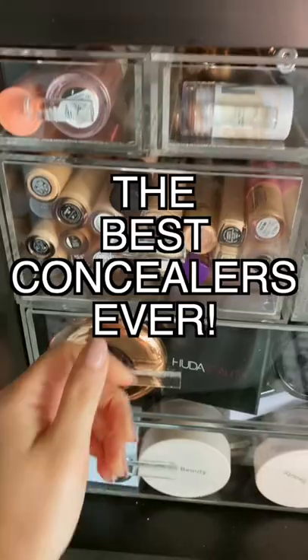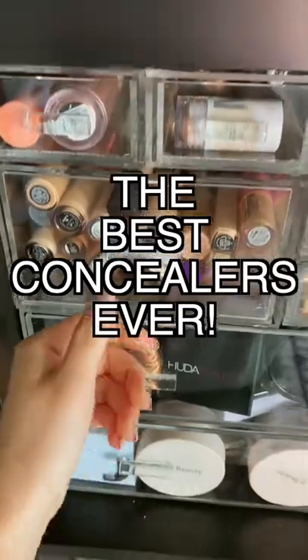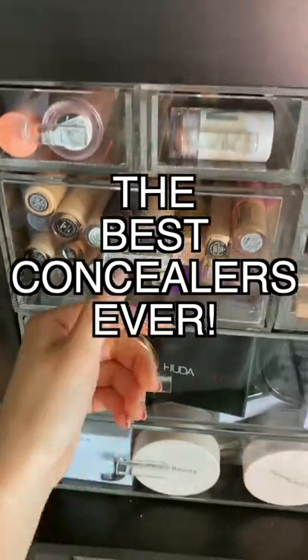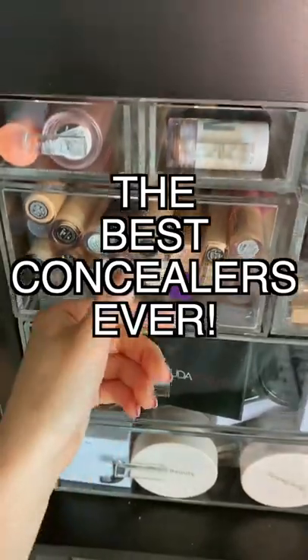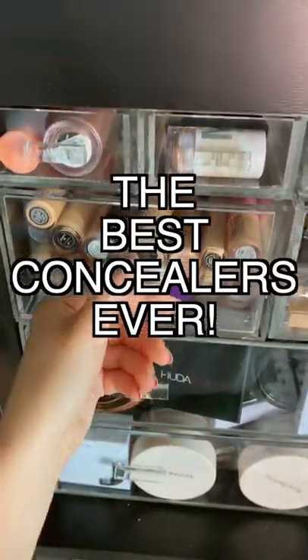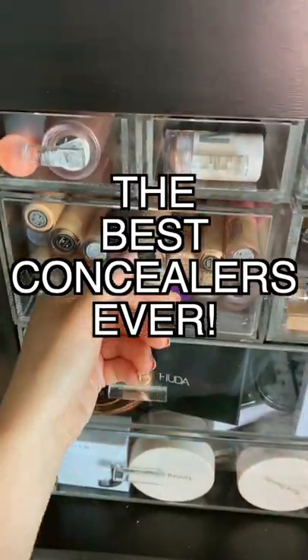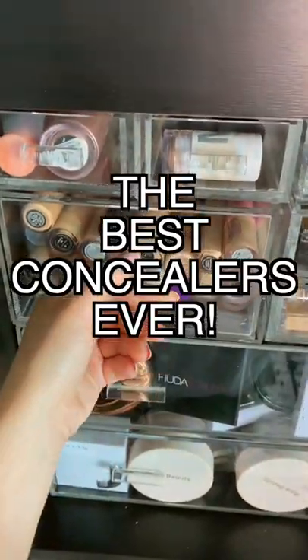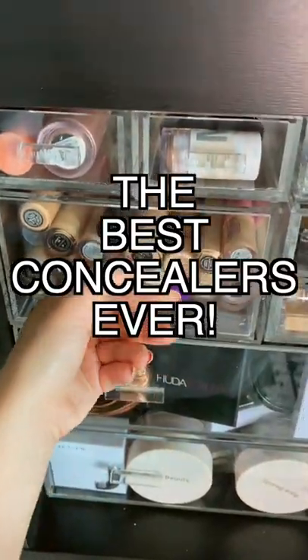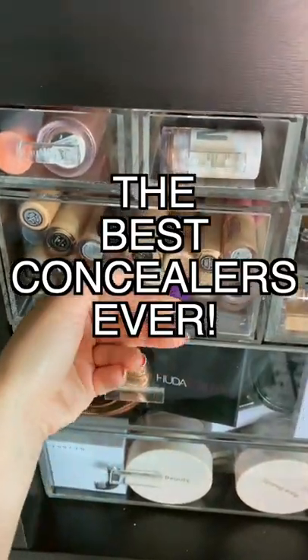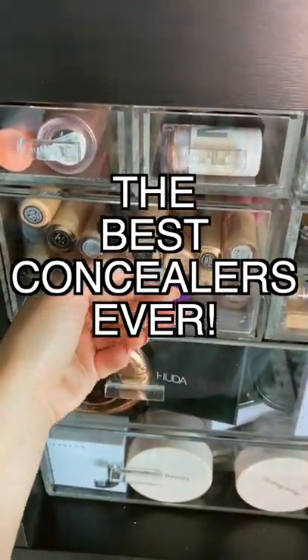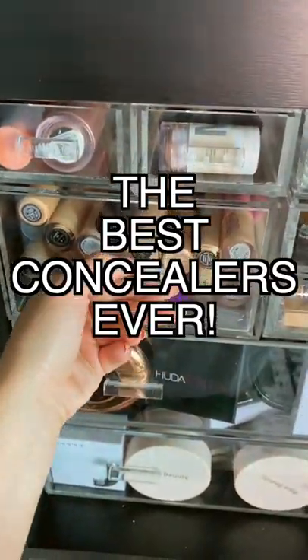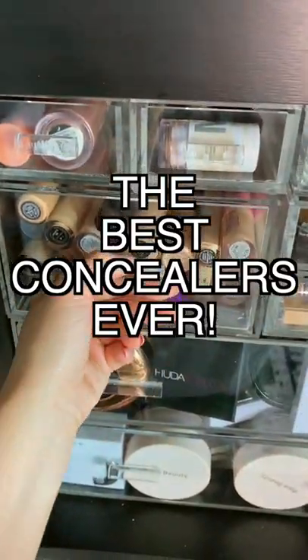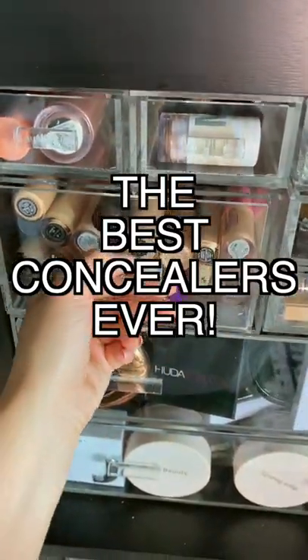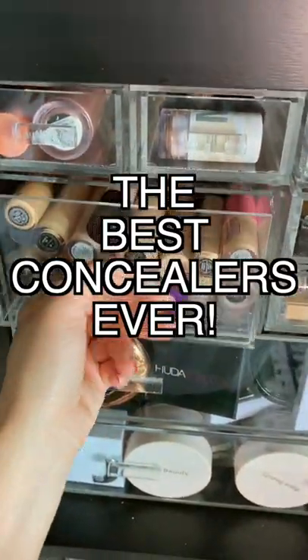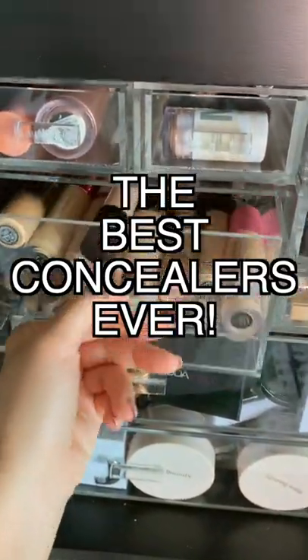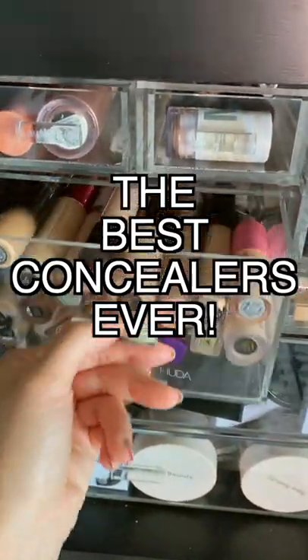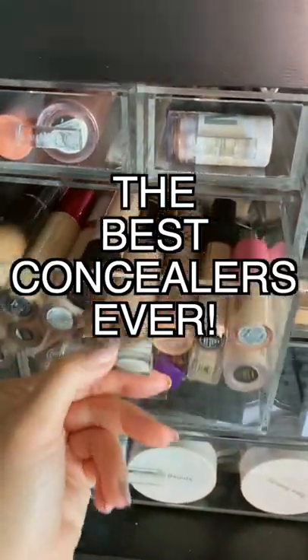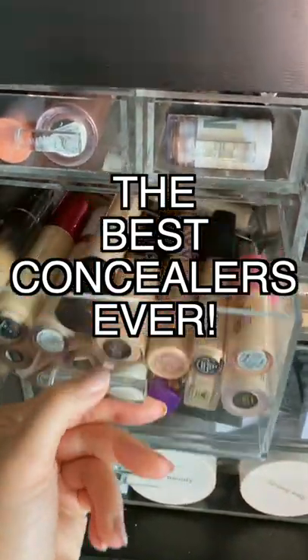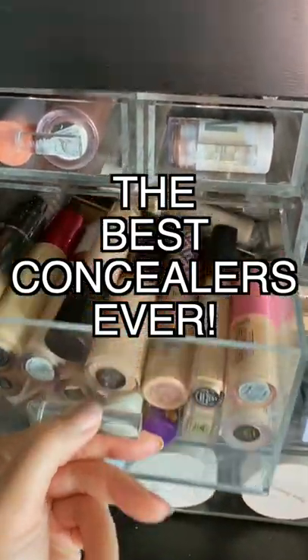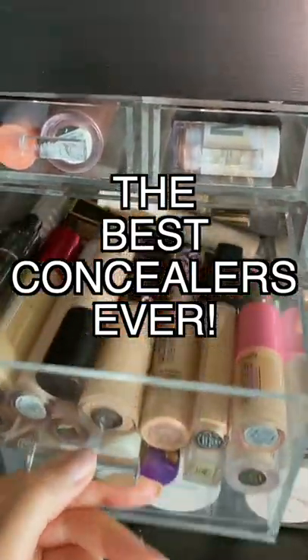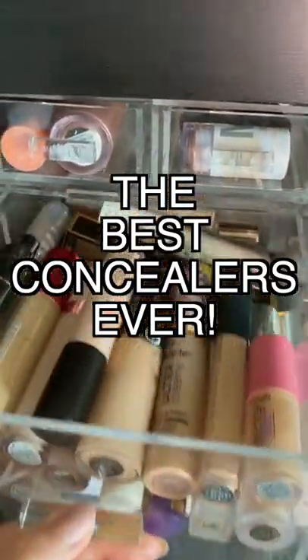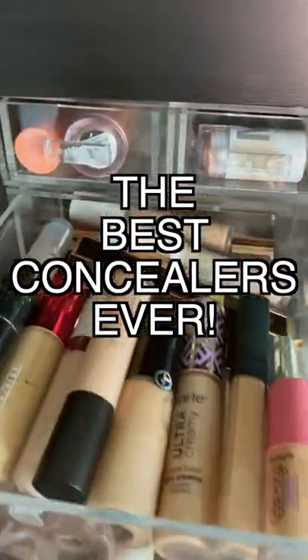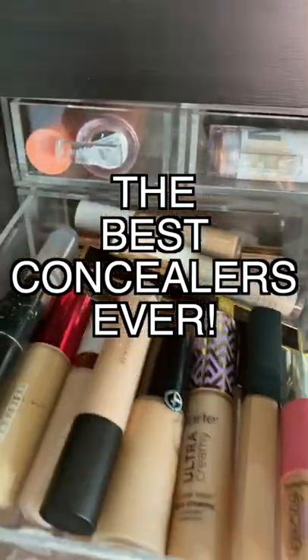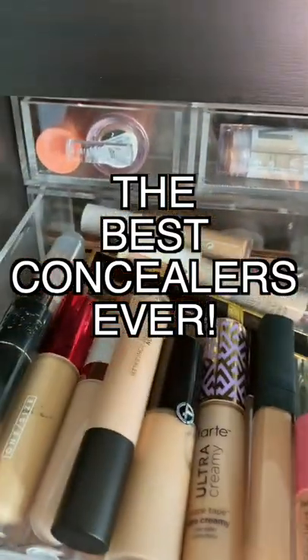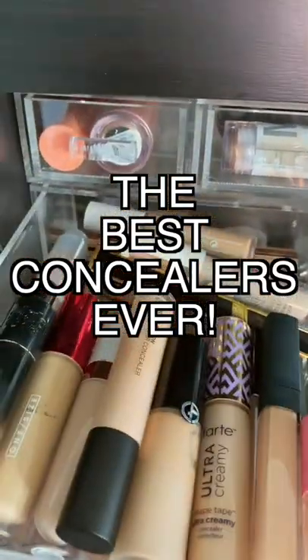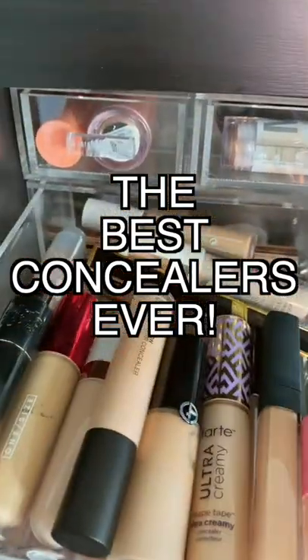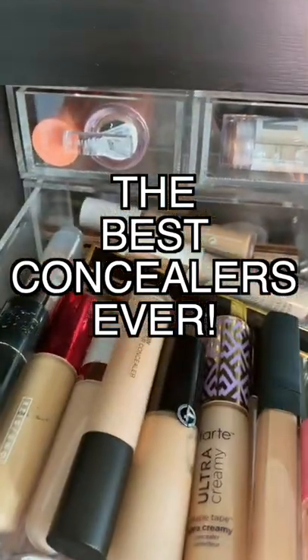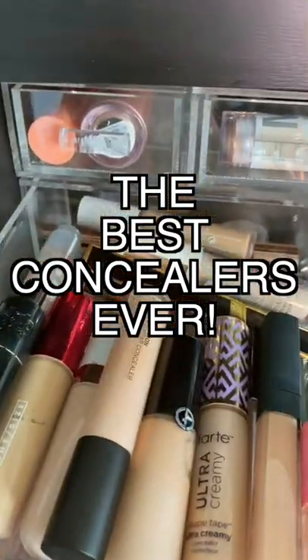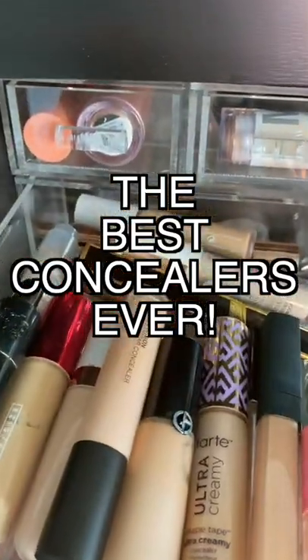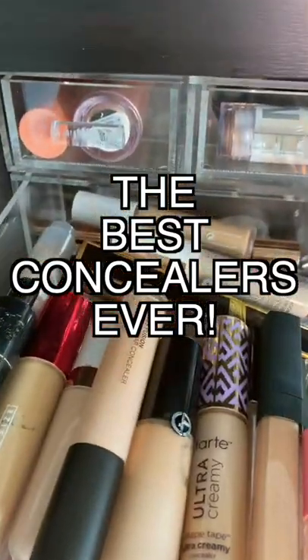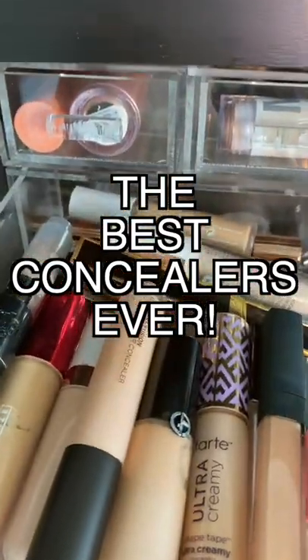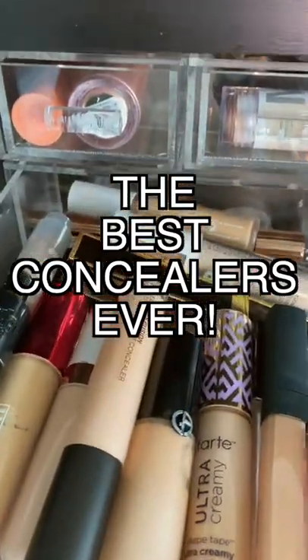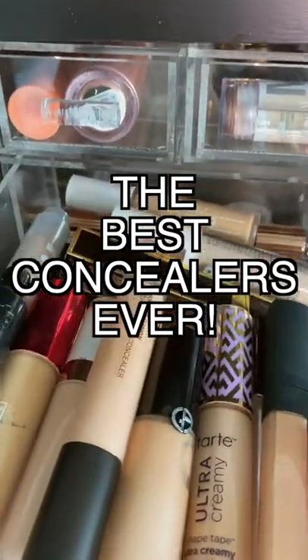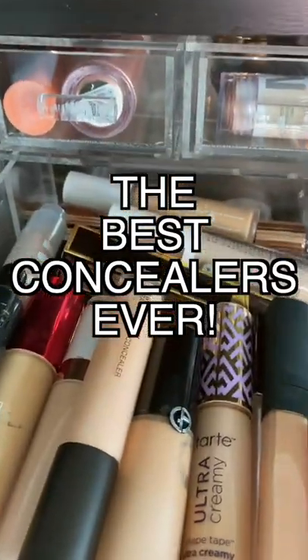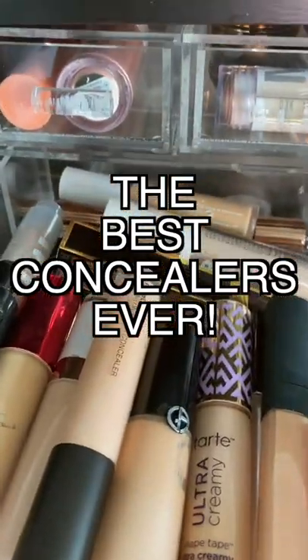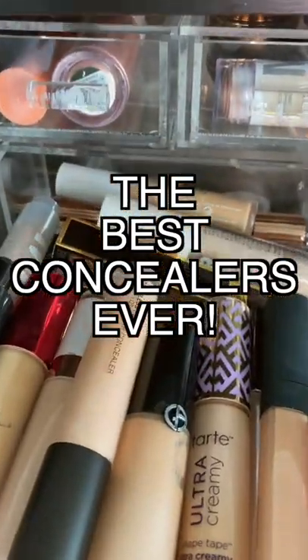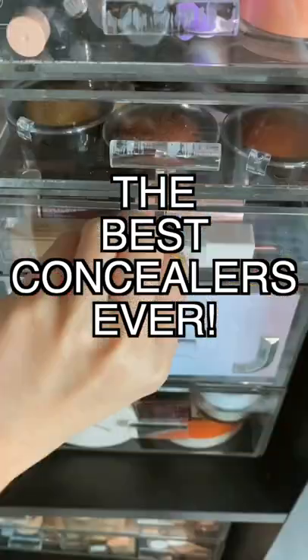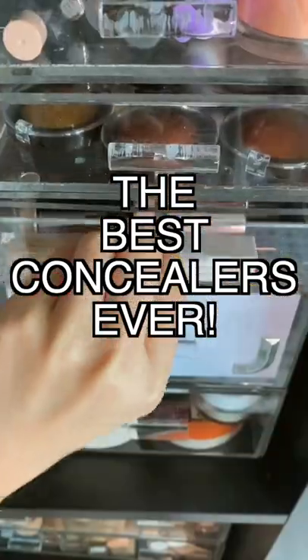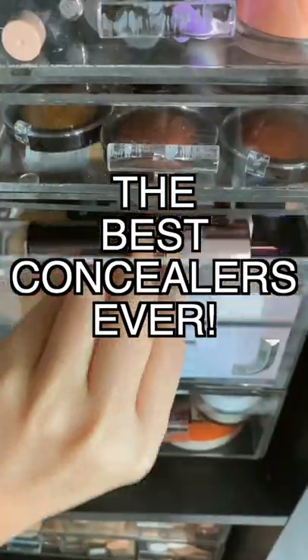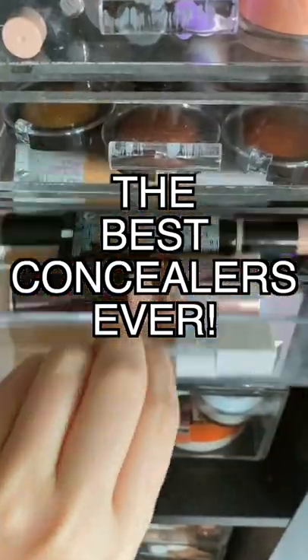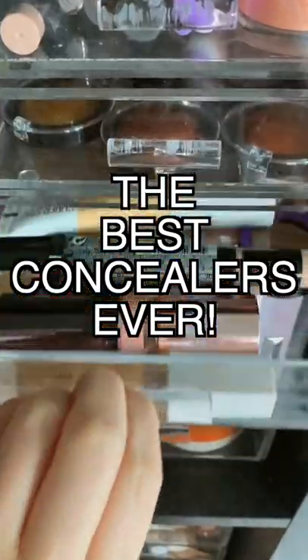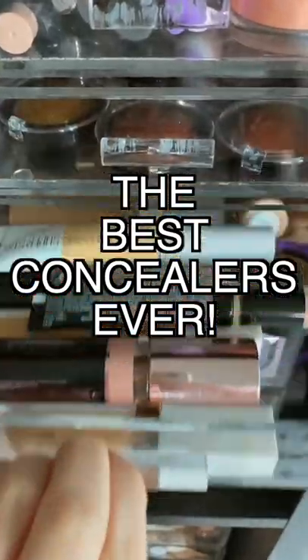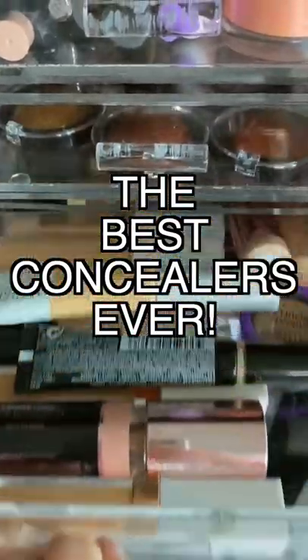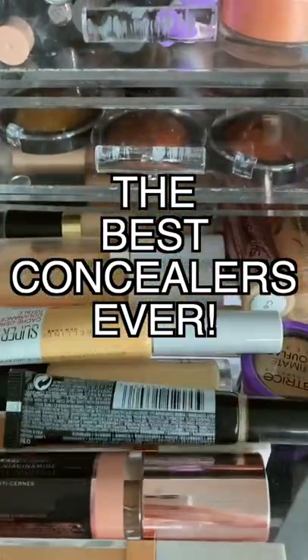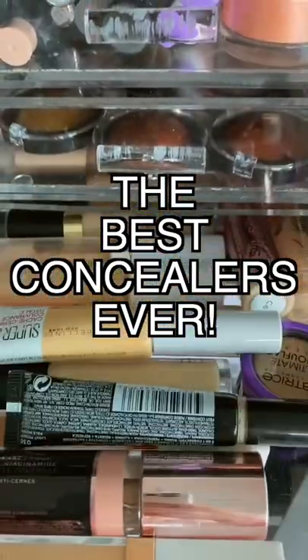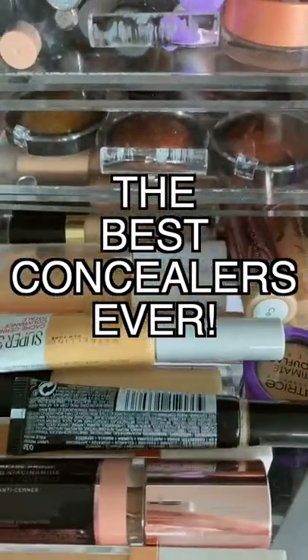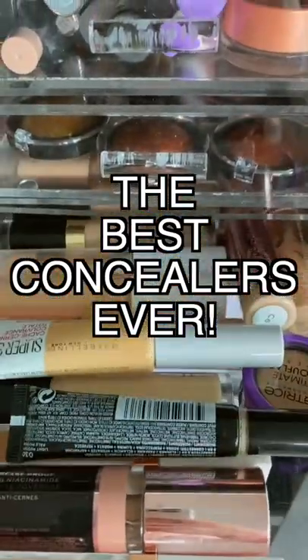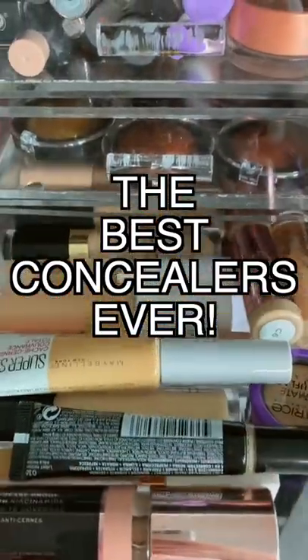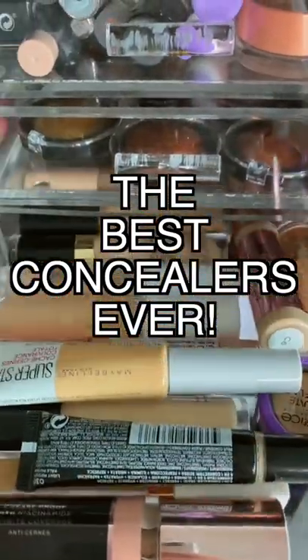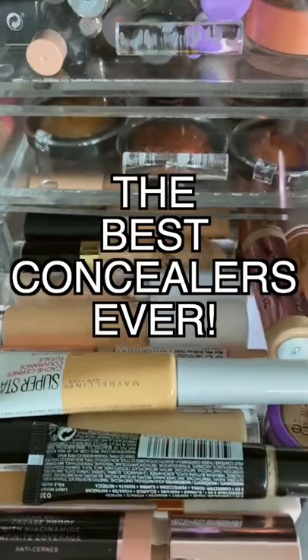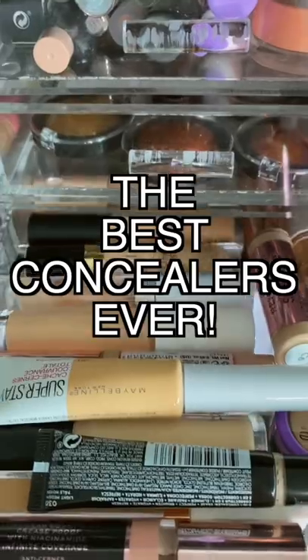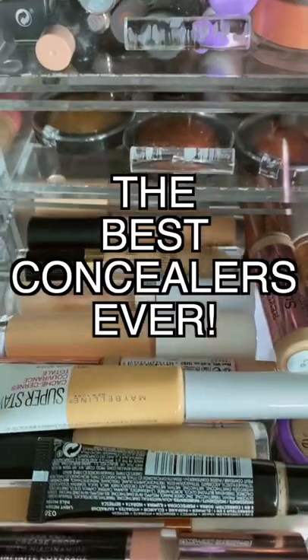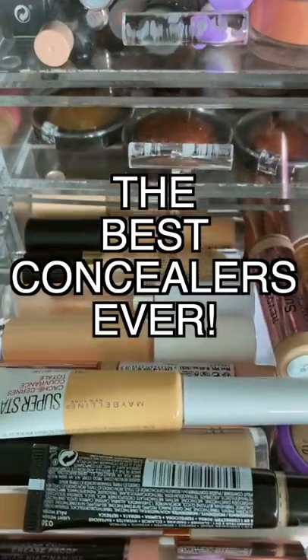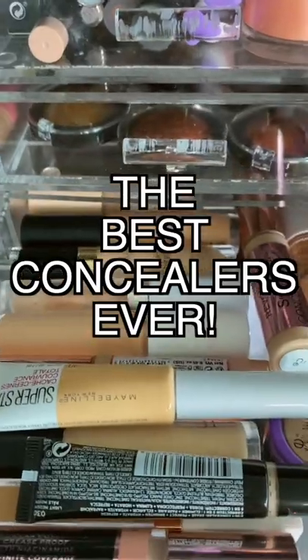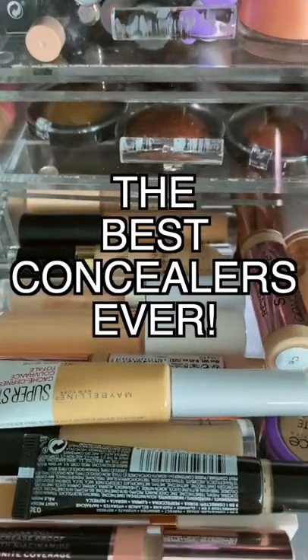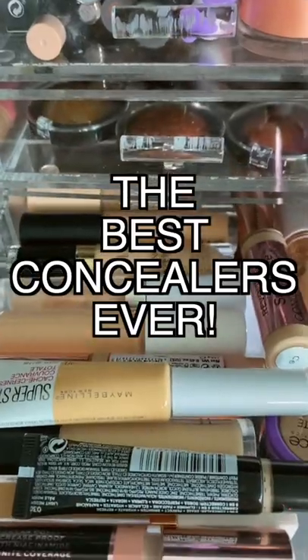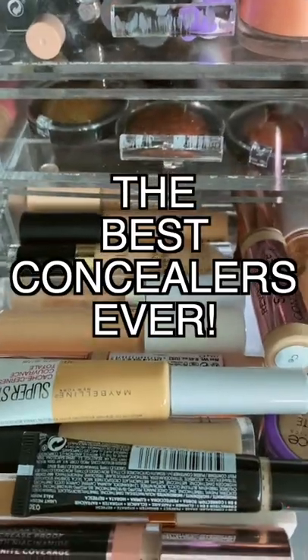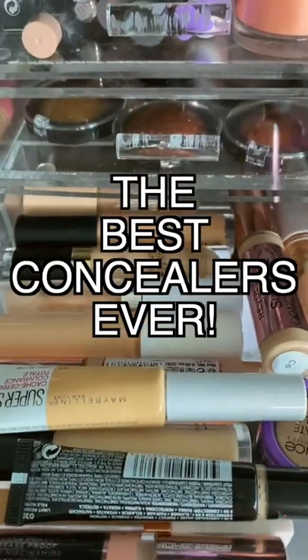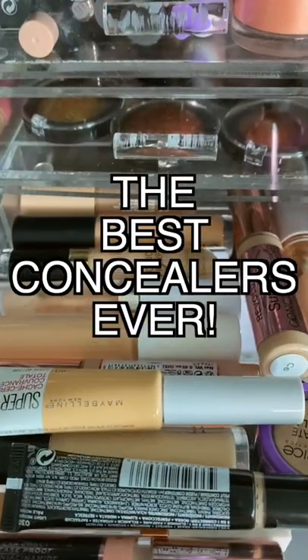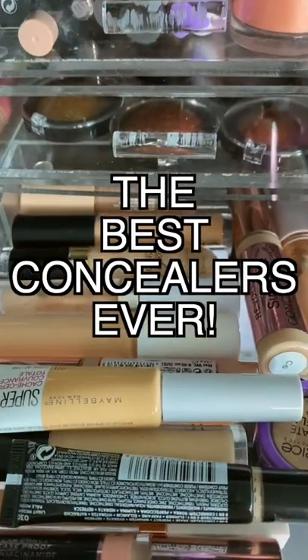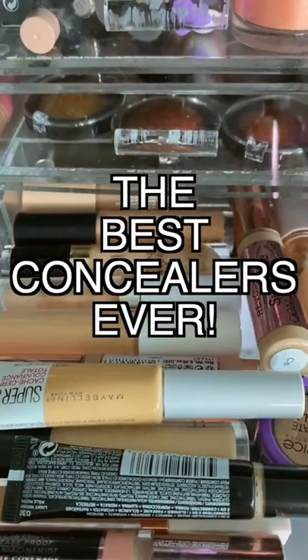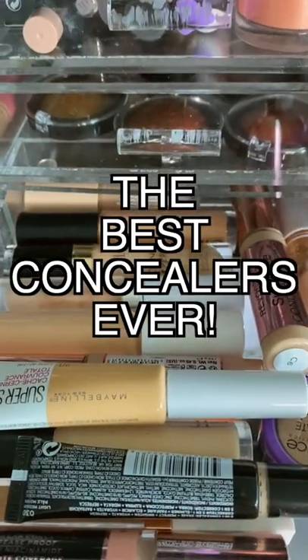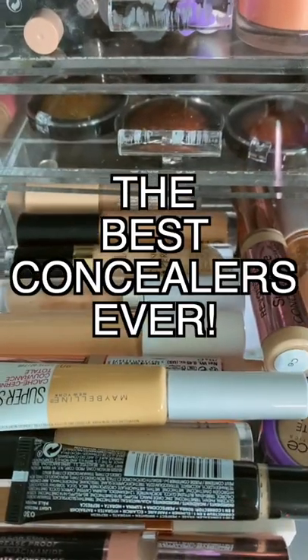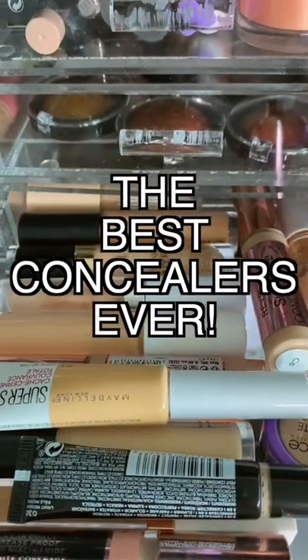It can be tricky to find a good concealer that works for you, so I've compiled a list of my all-time favorite concealers.